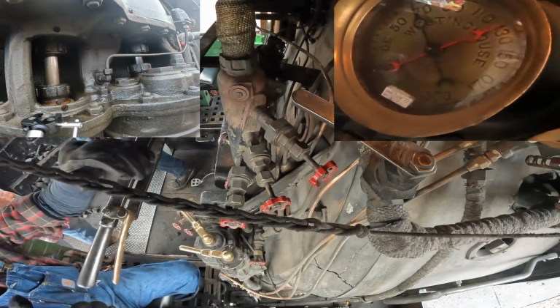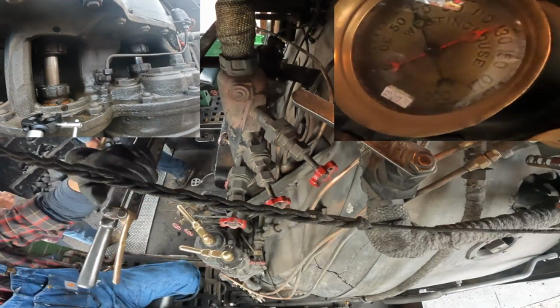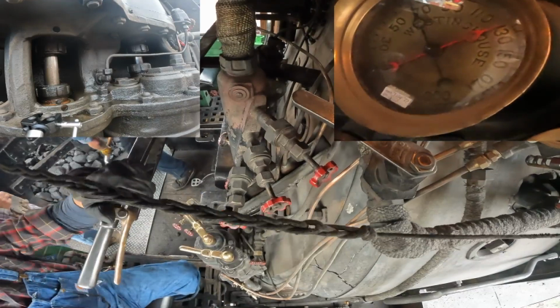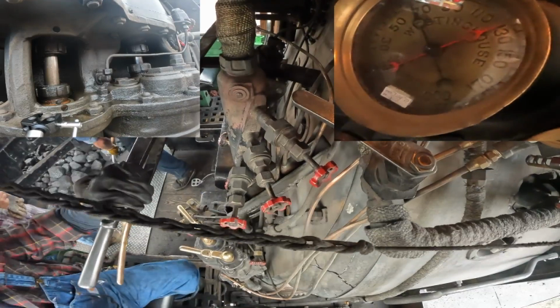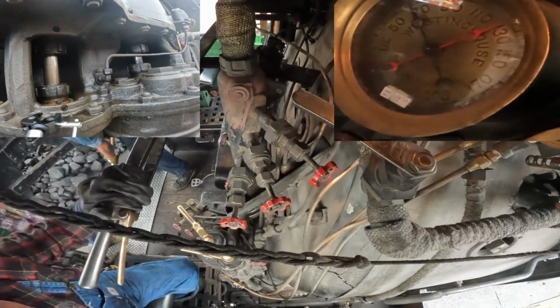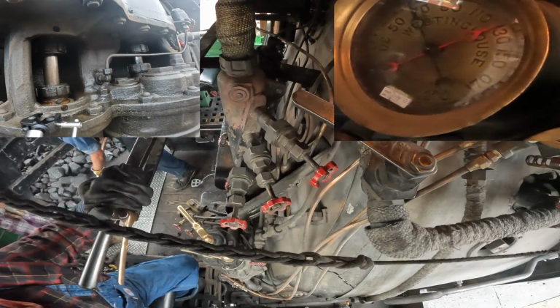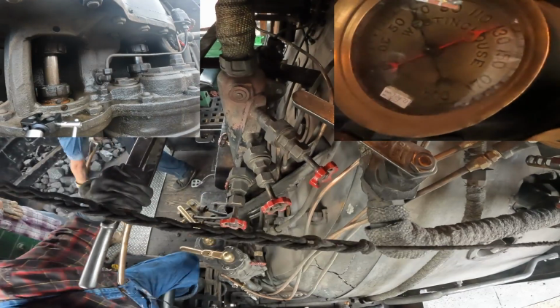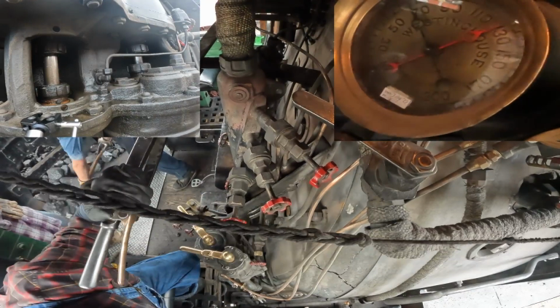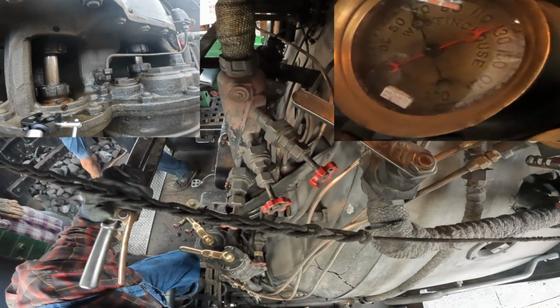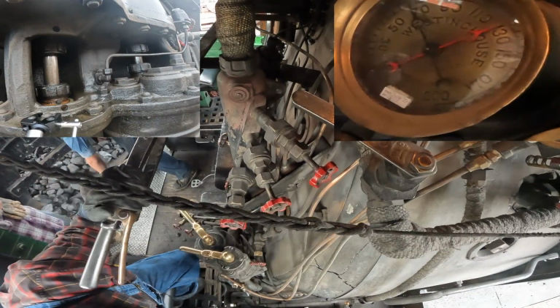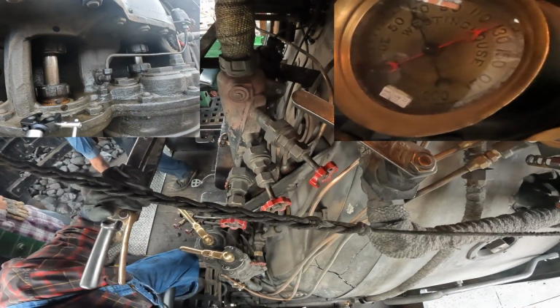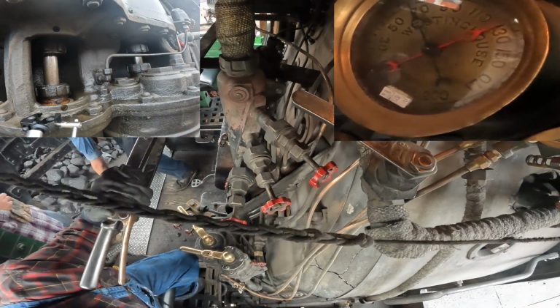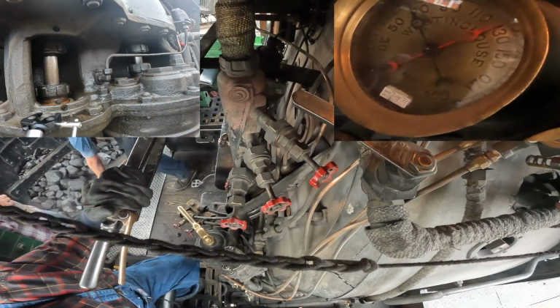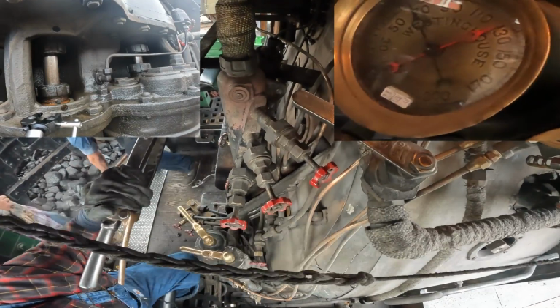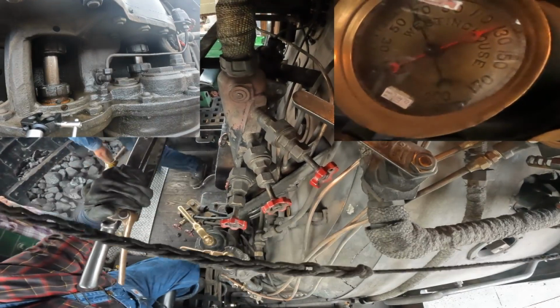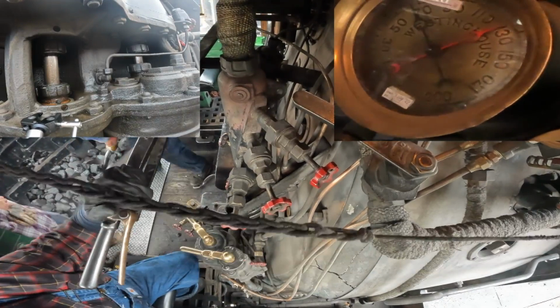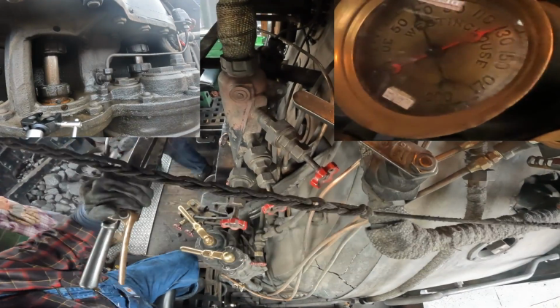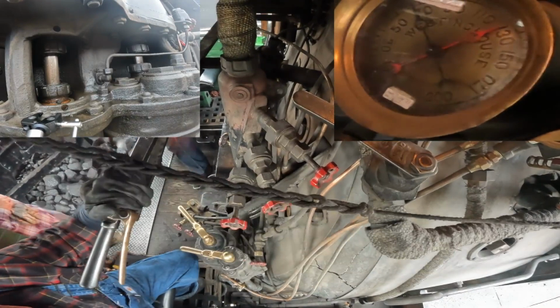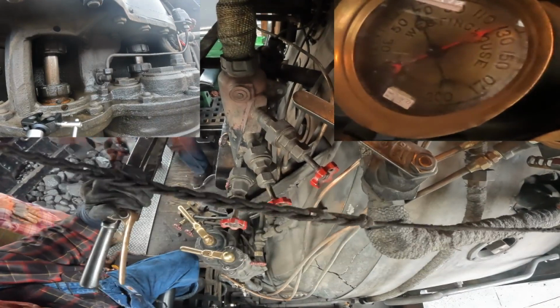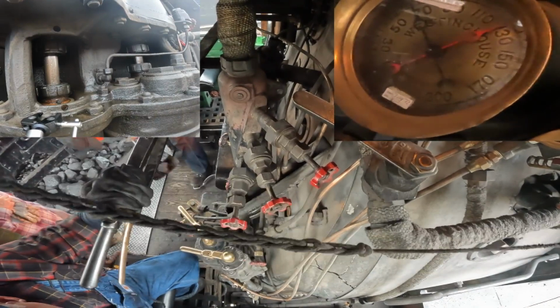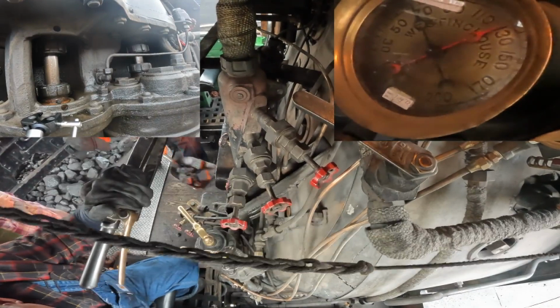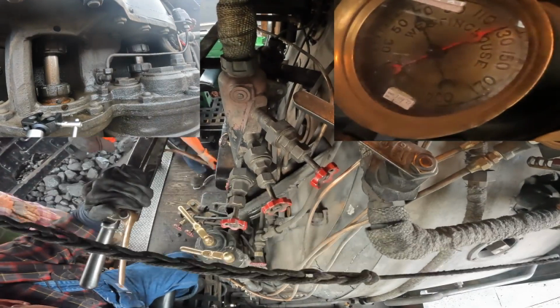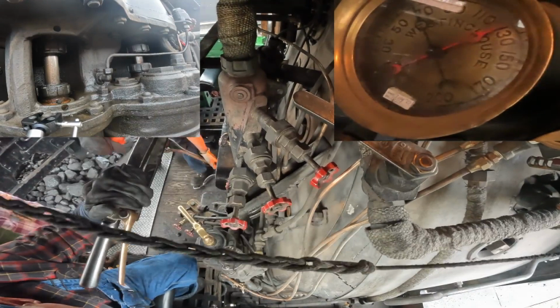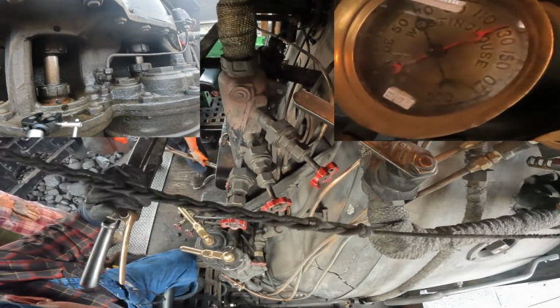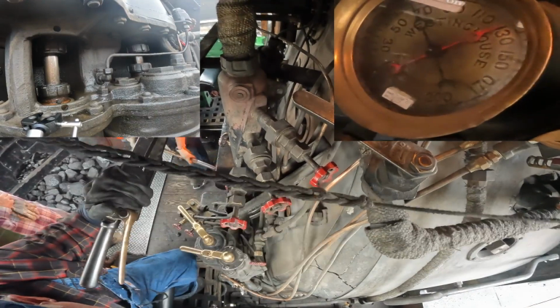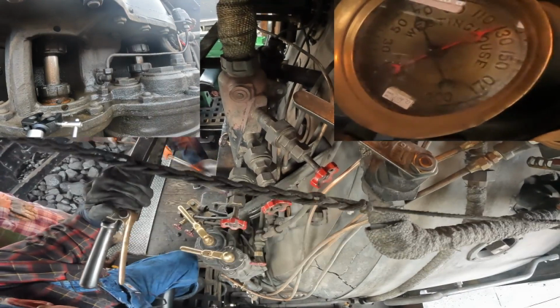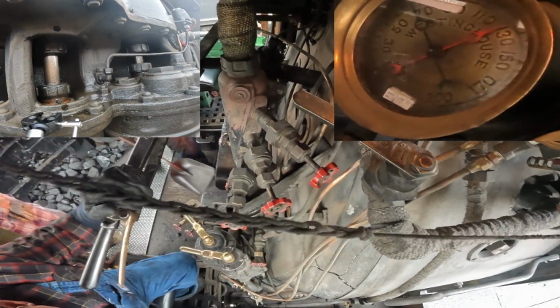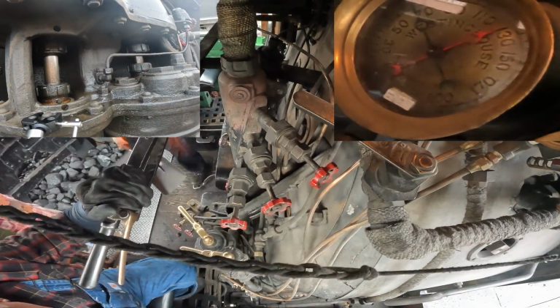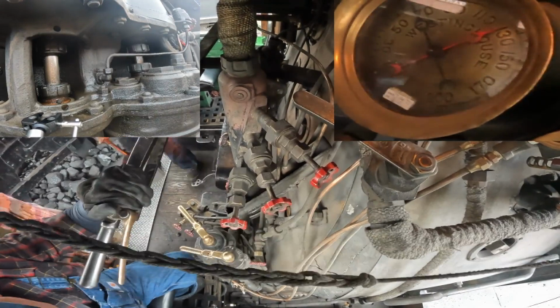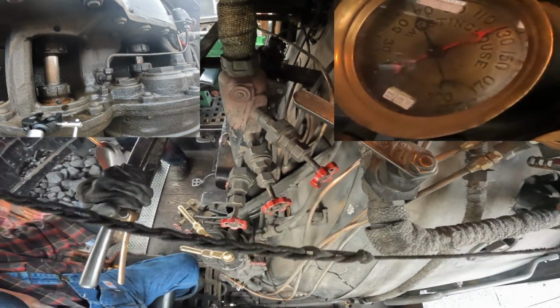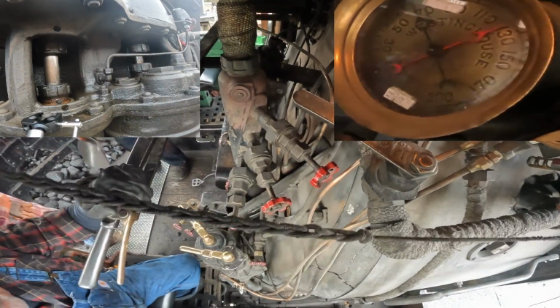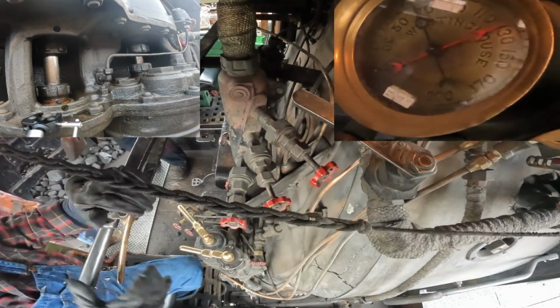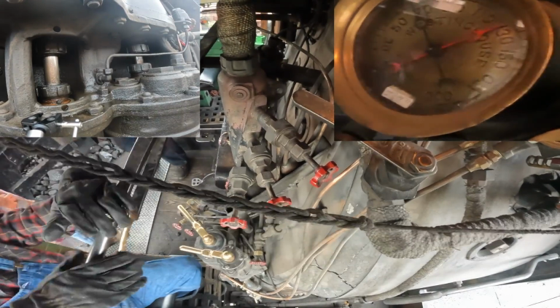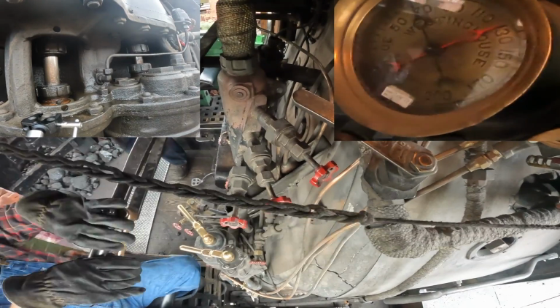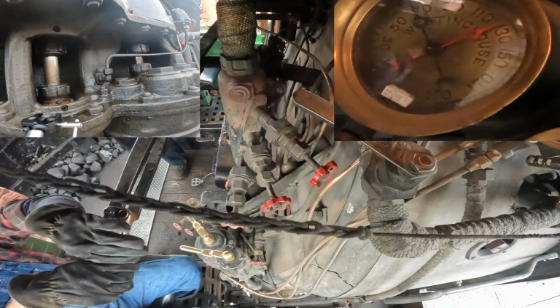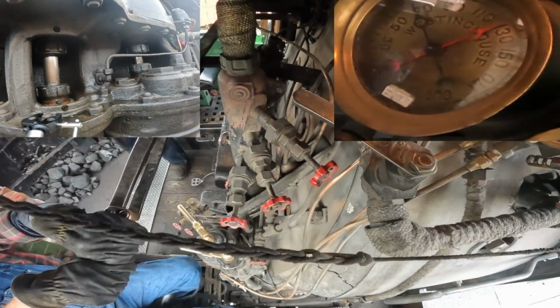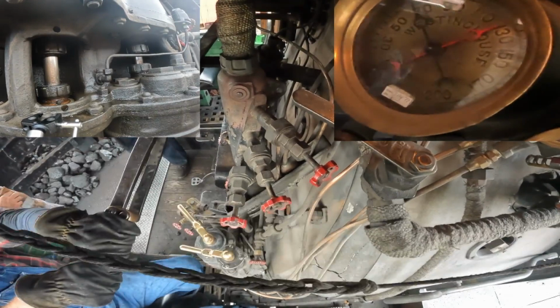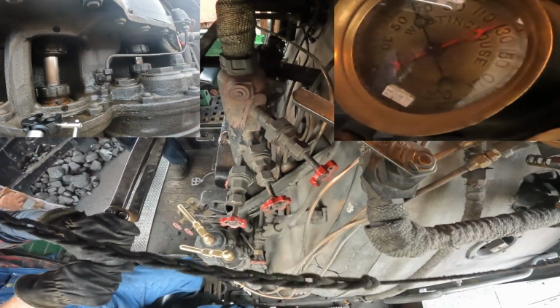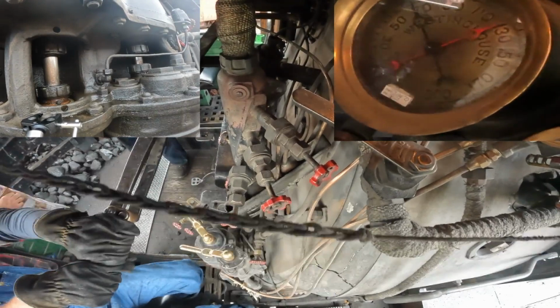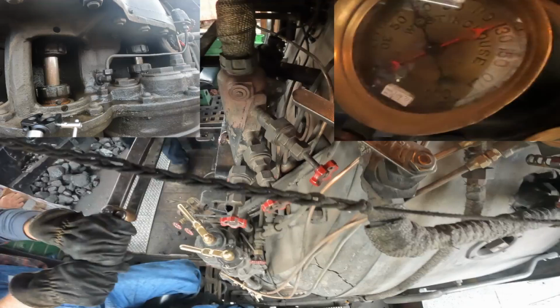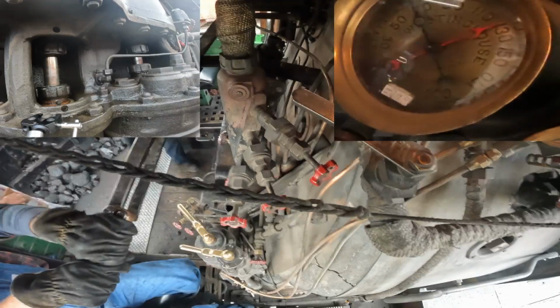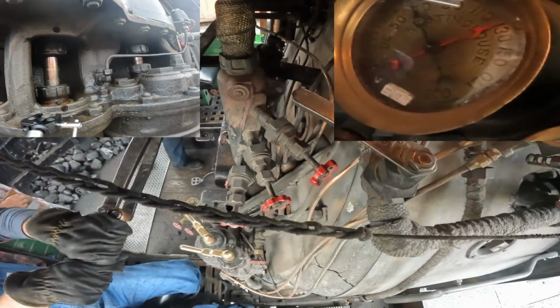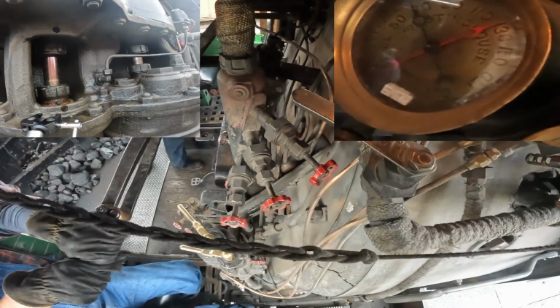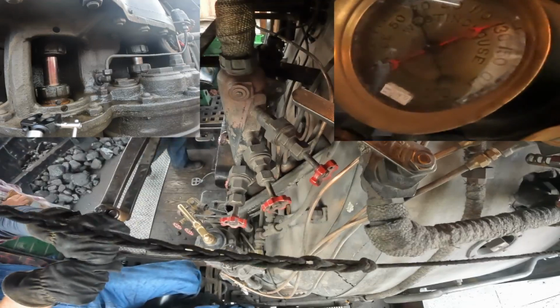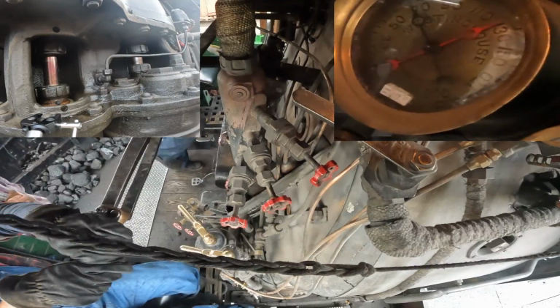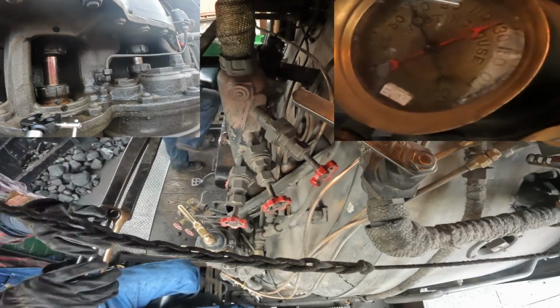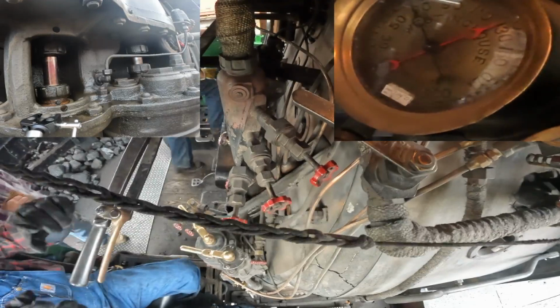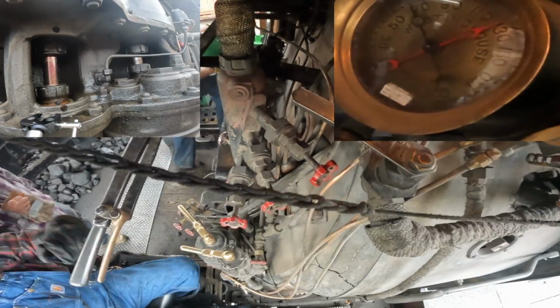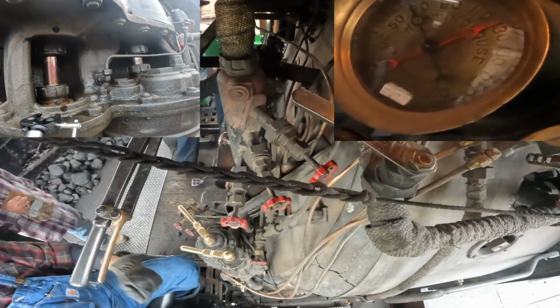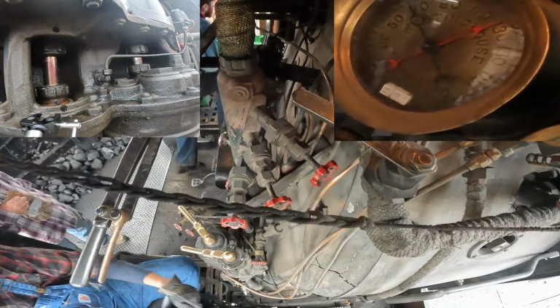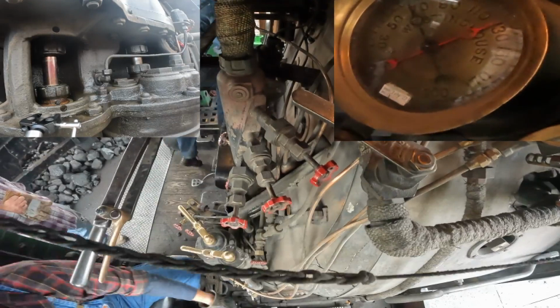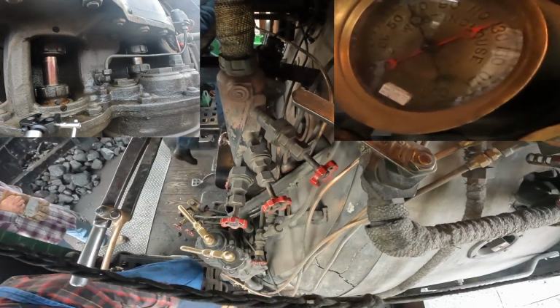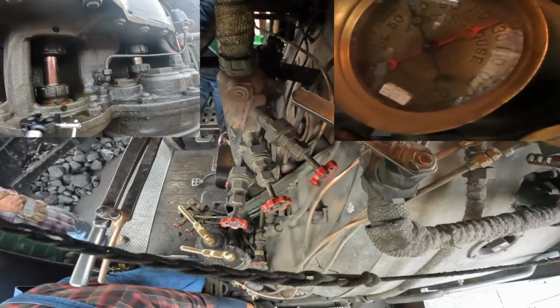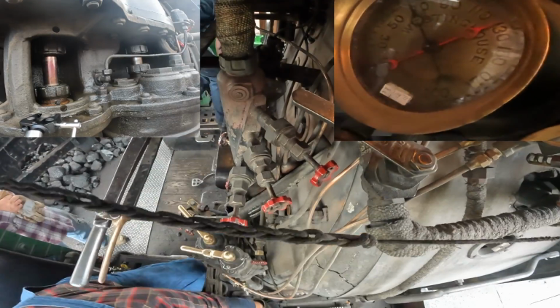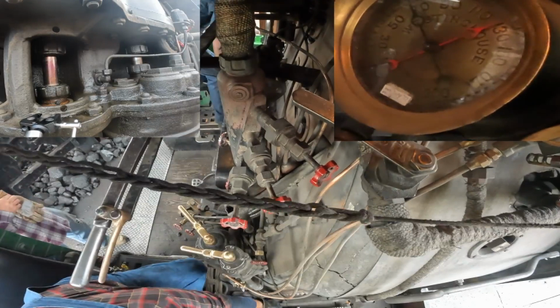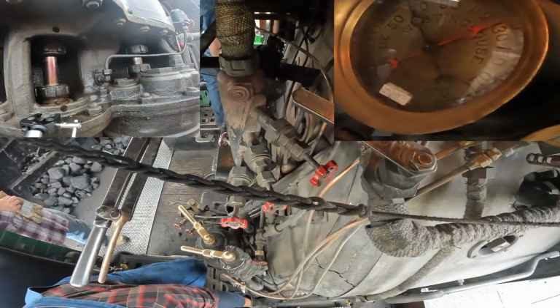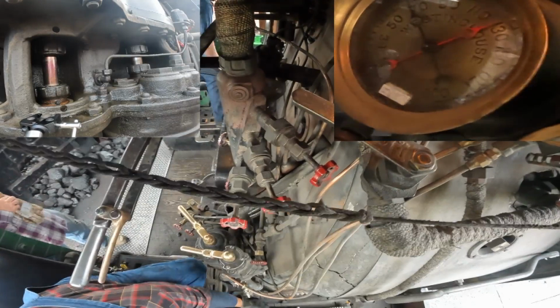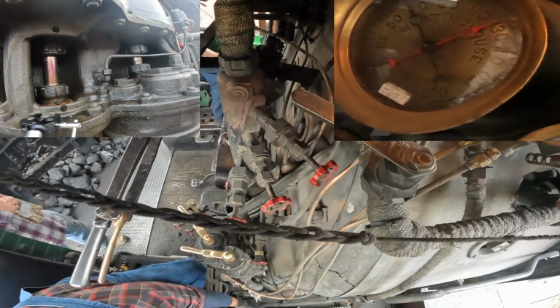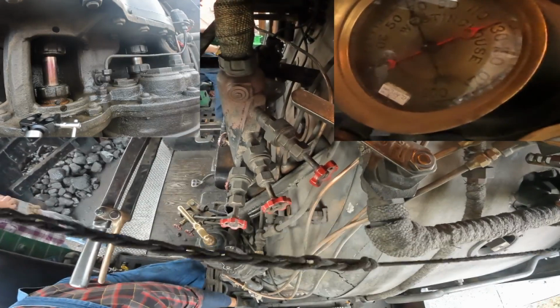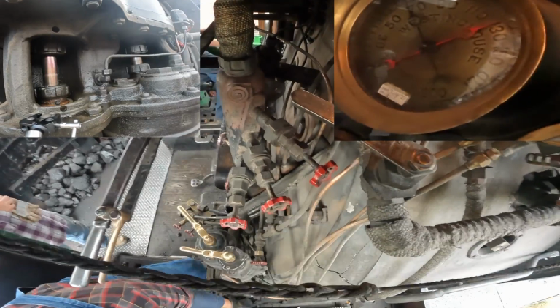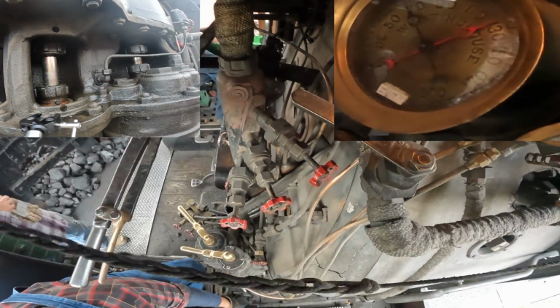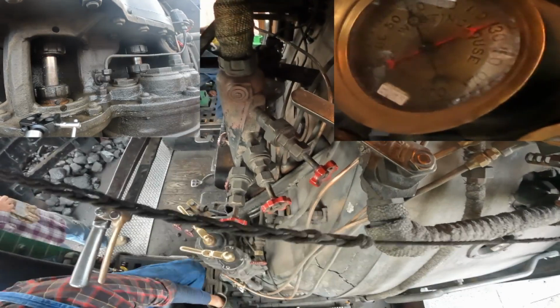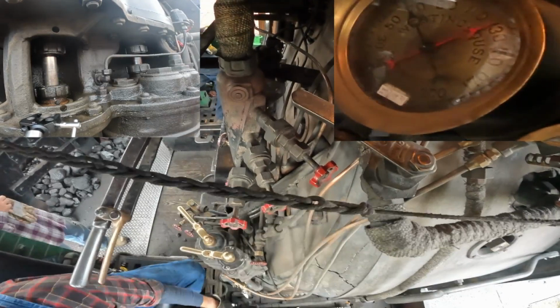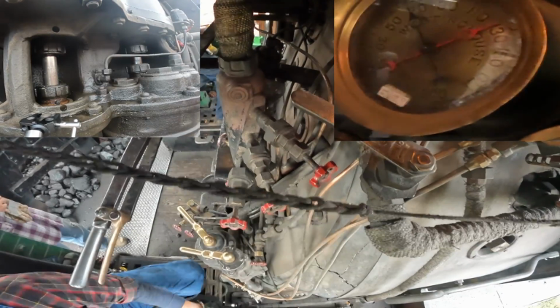All right, before the crossing there, Paul started to work a light amount of steam and then released, which is a decent train handling technique.